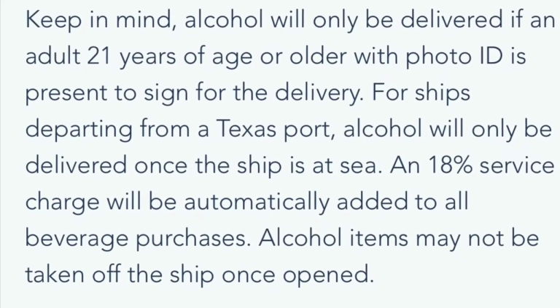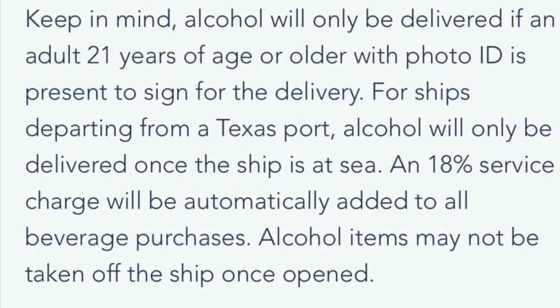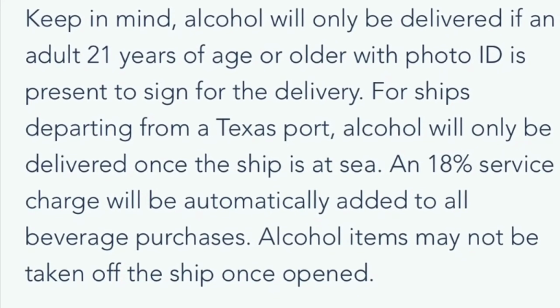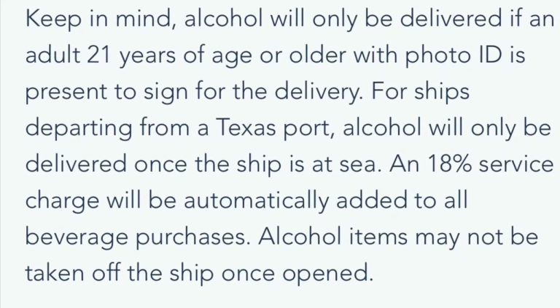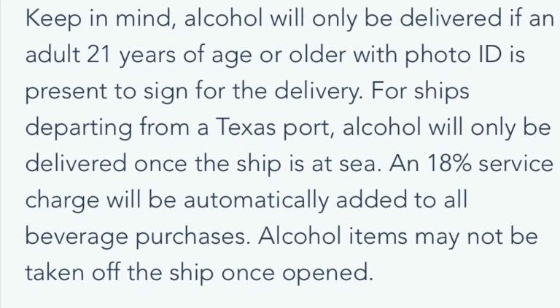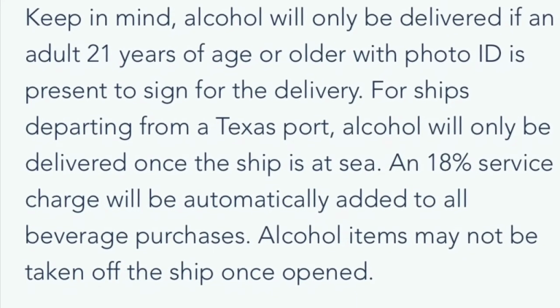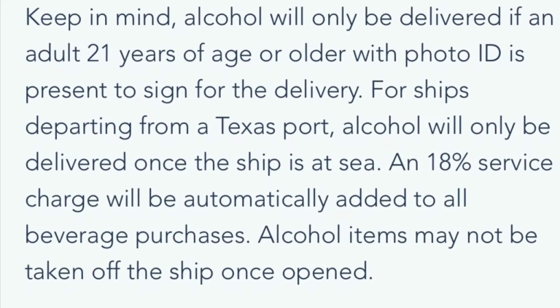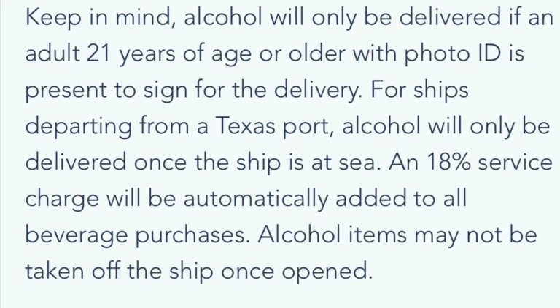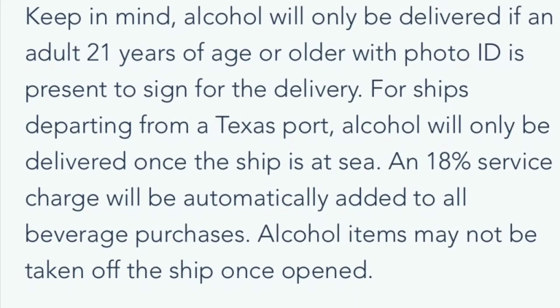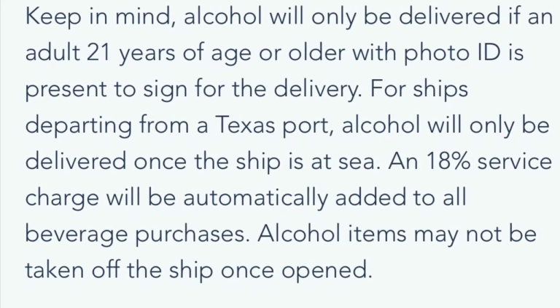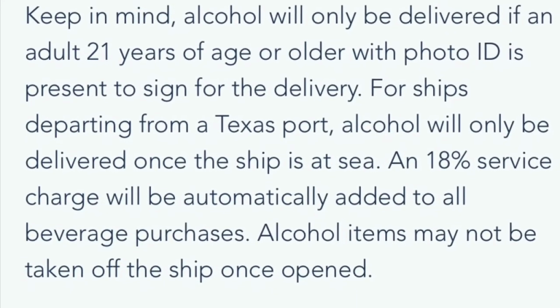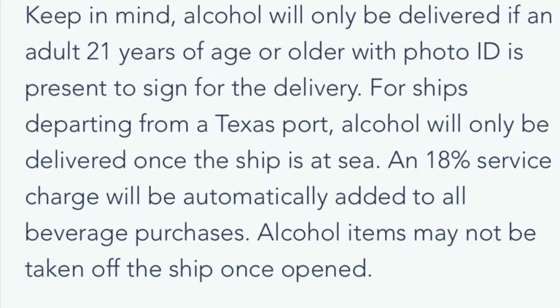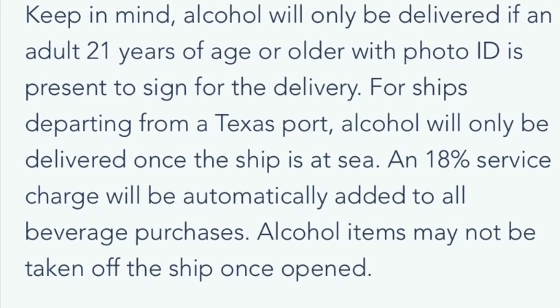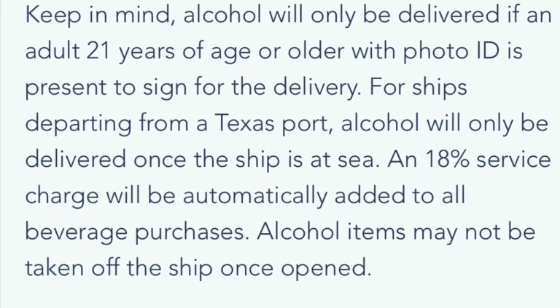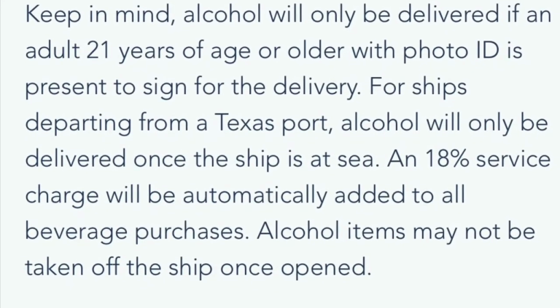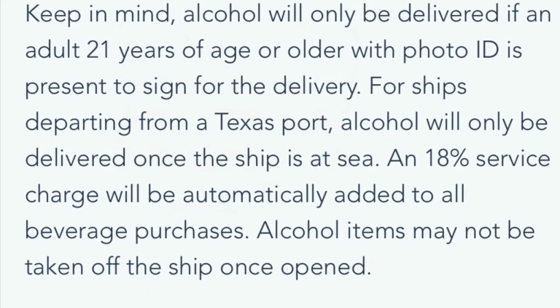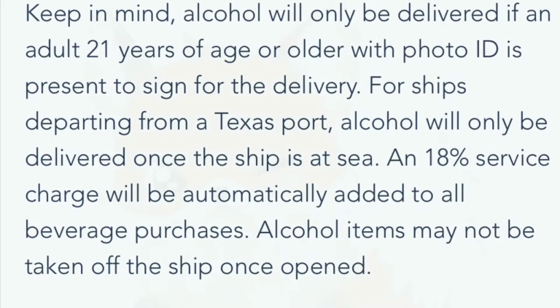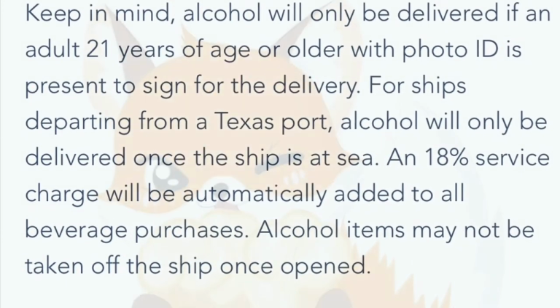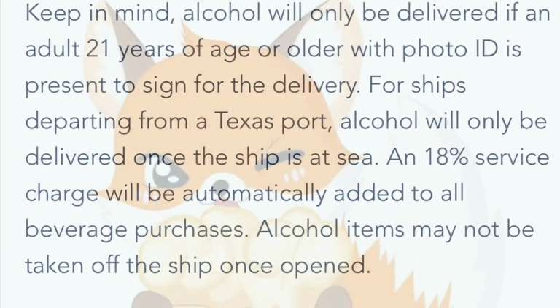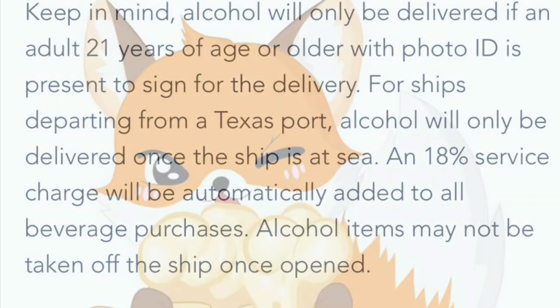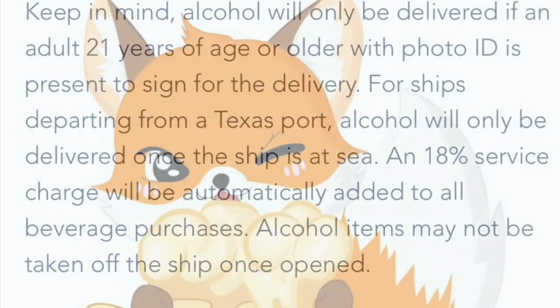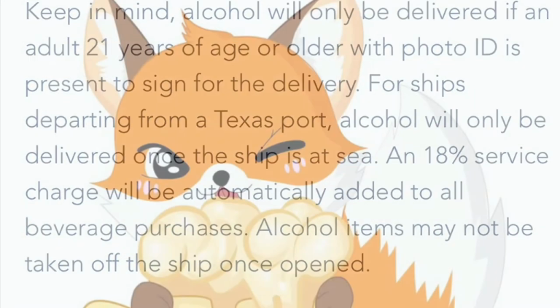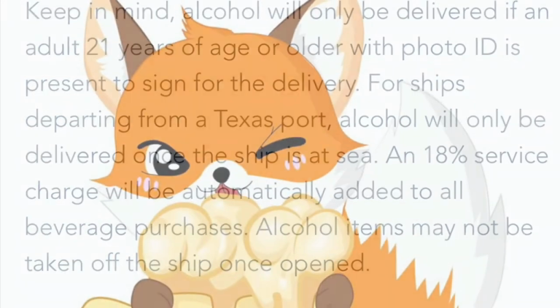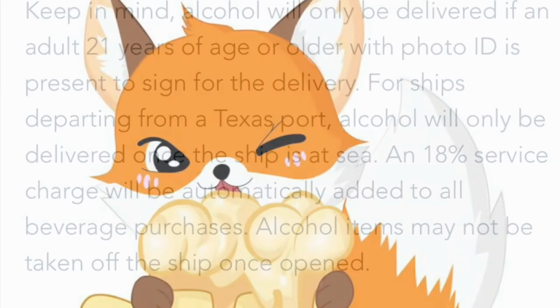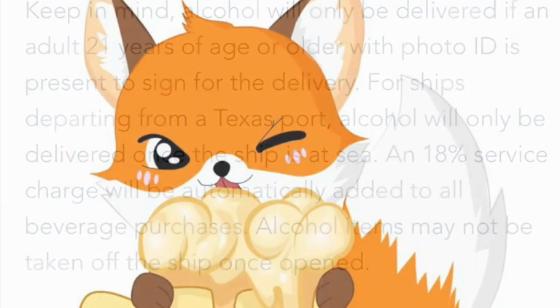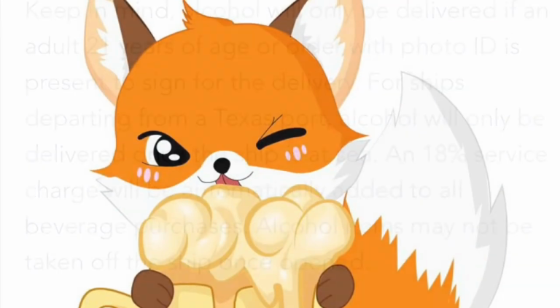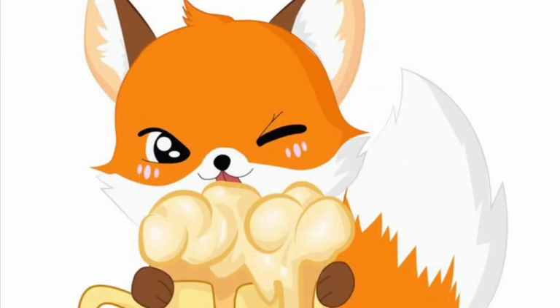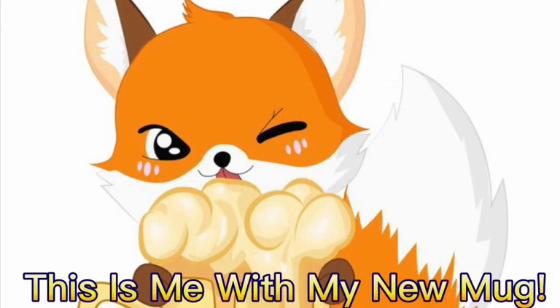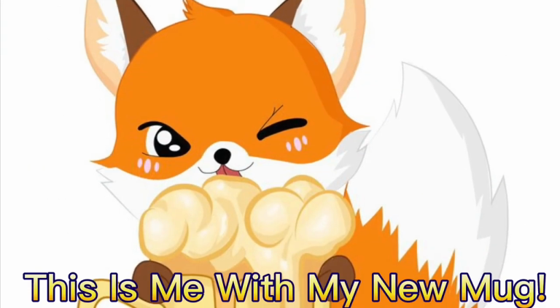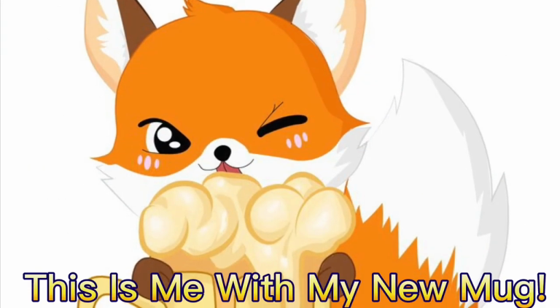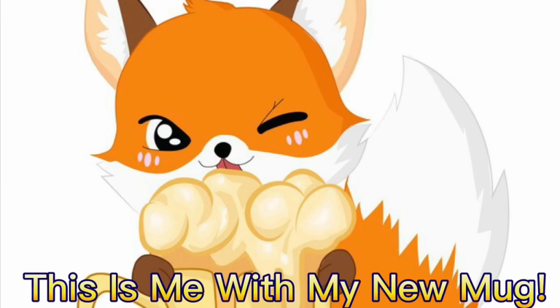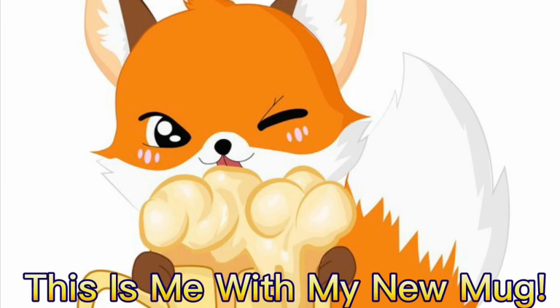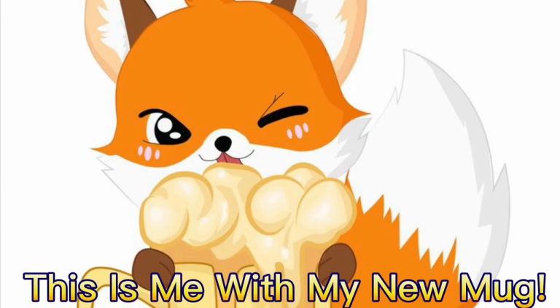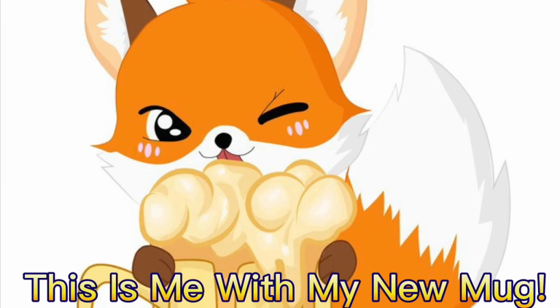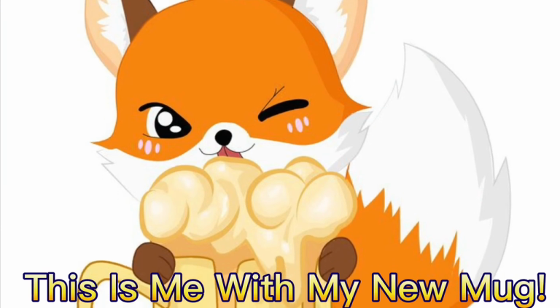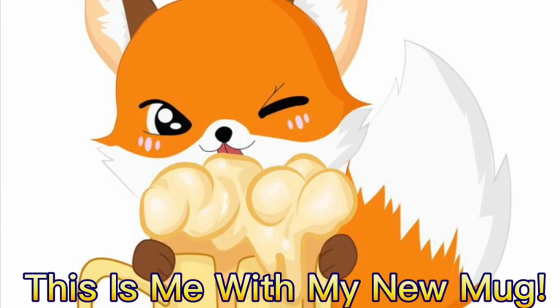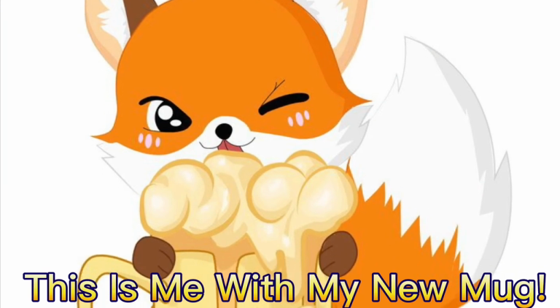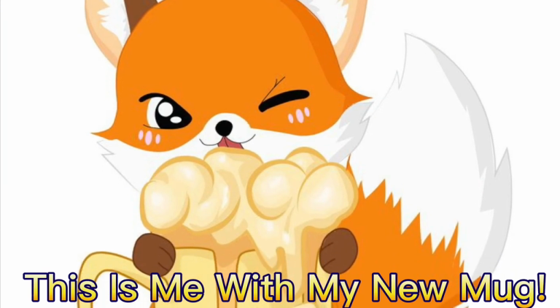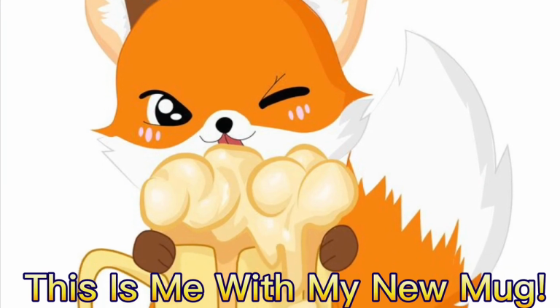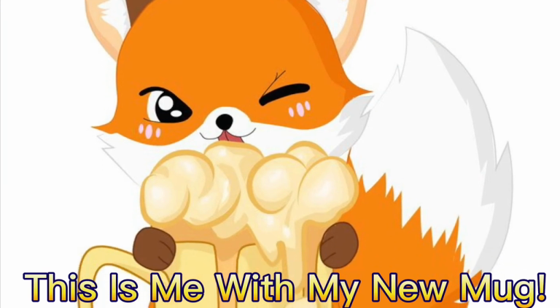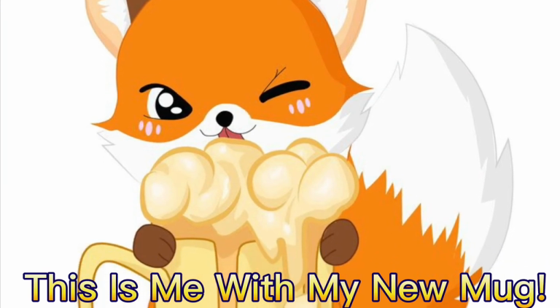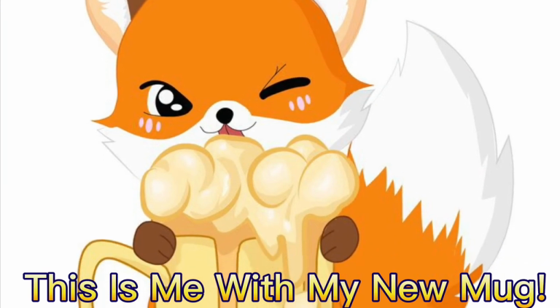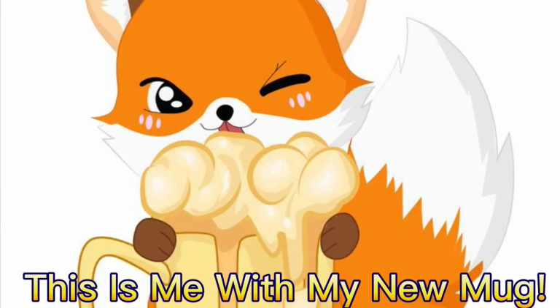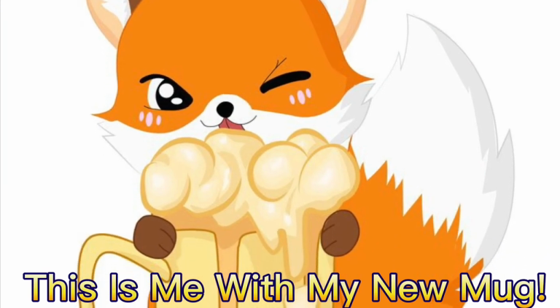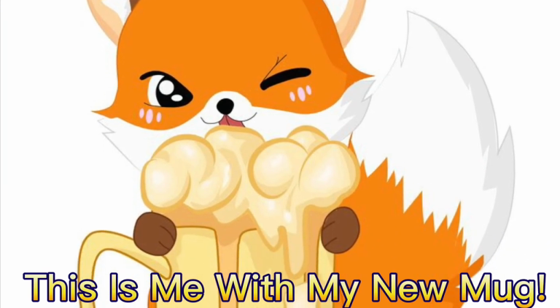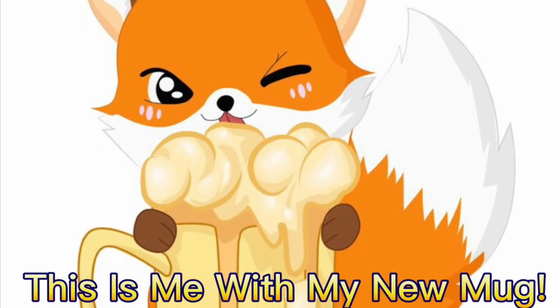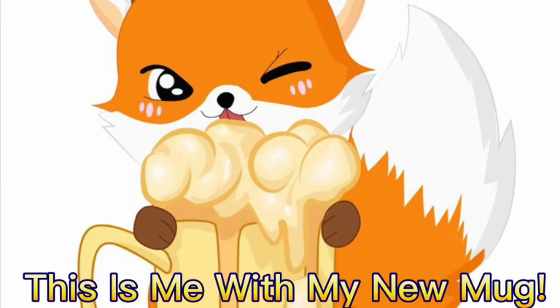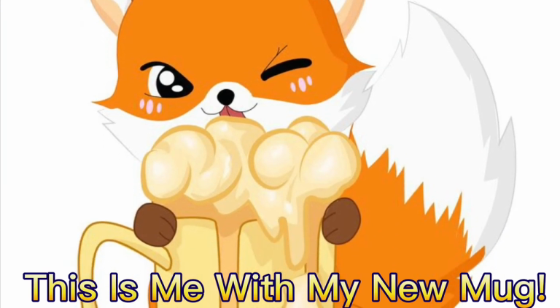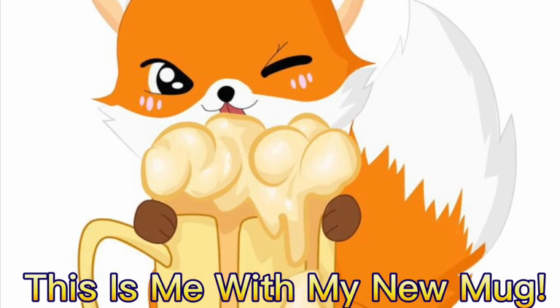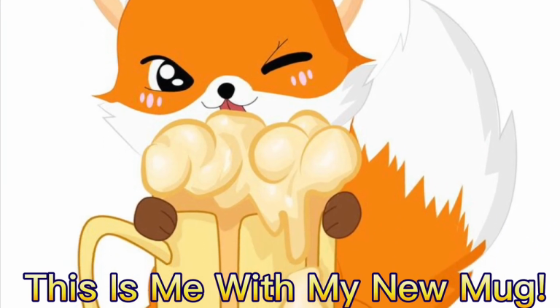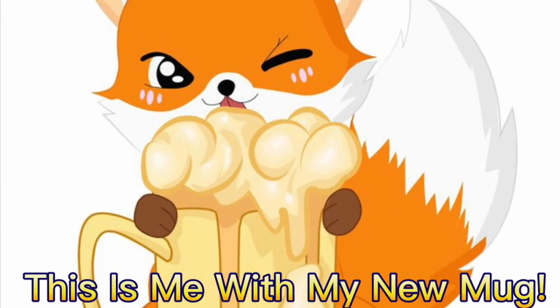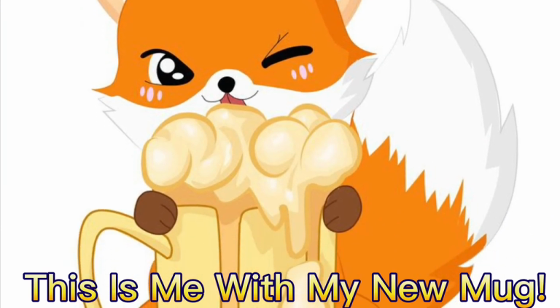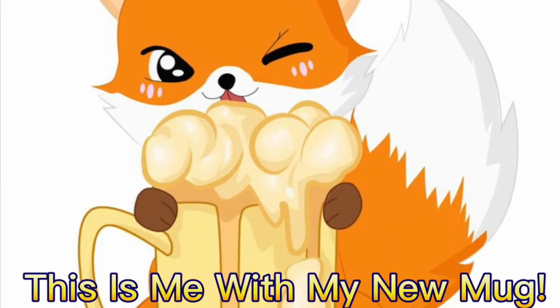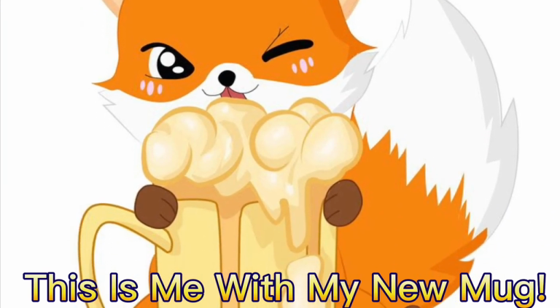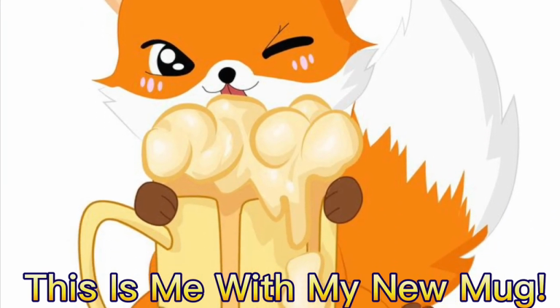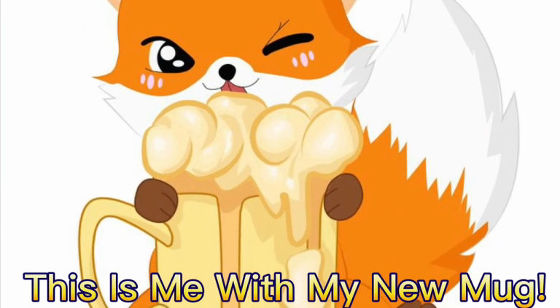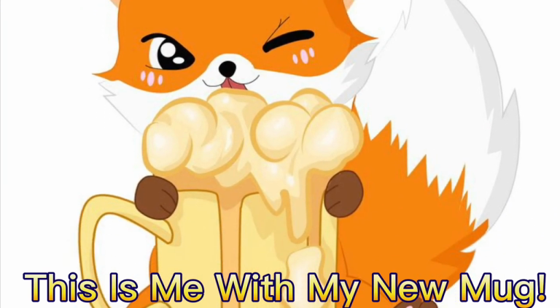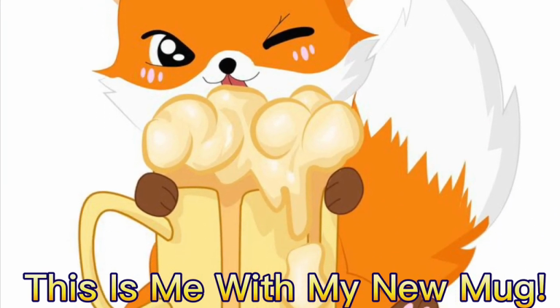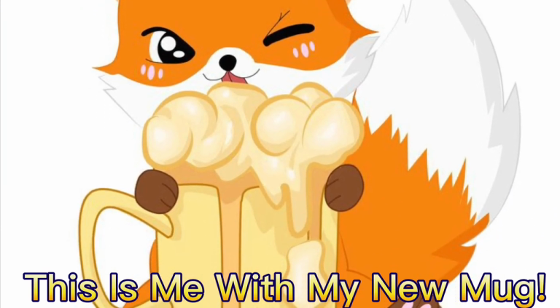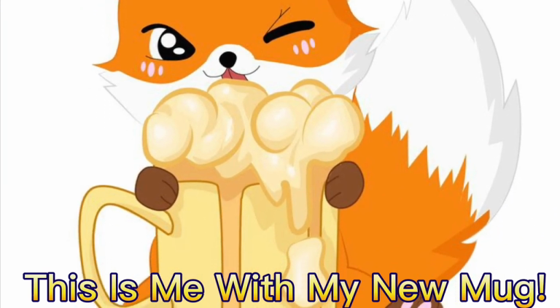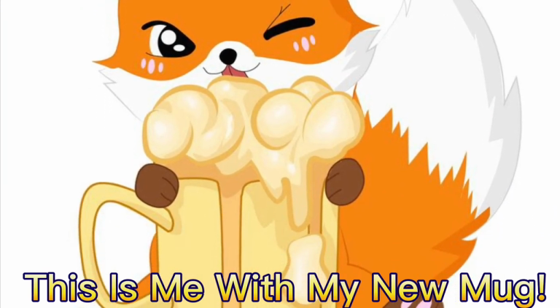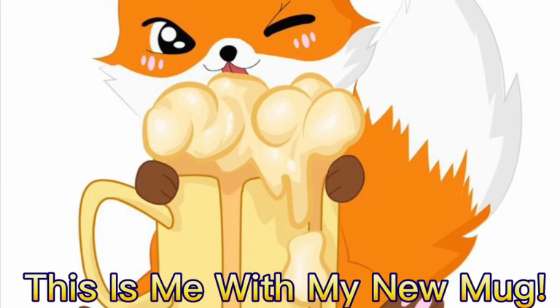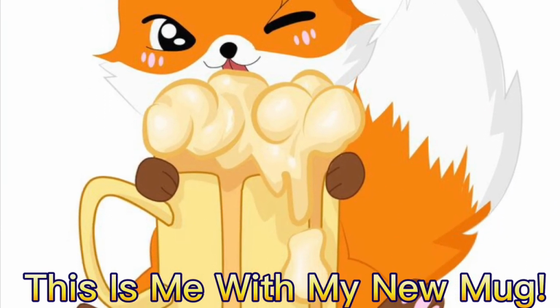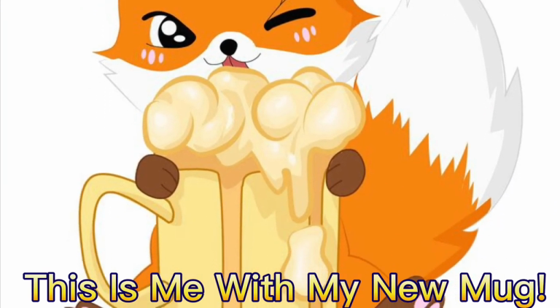And then you will have a nice glass beer mug to take home to use as a souvenir. This is me with my new mug. Enjoy.